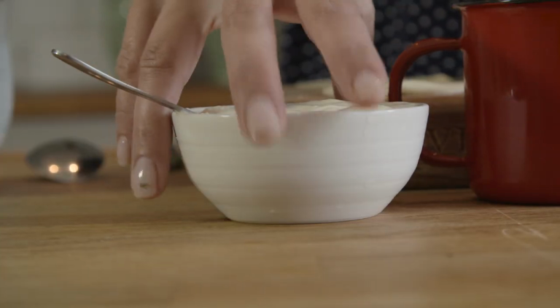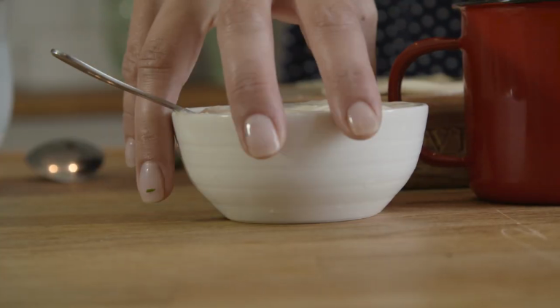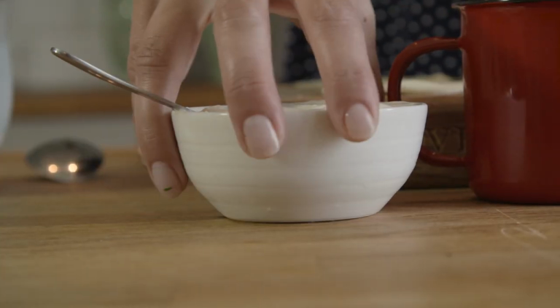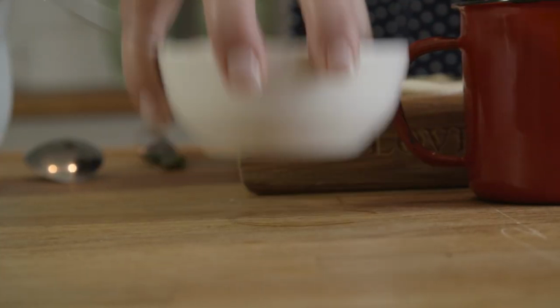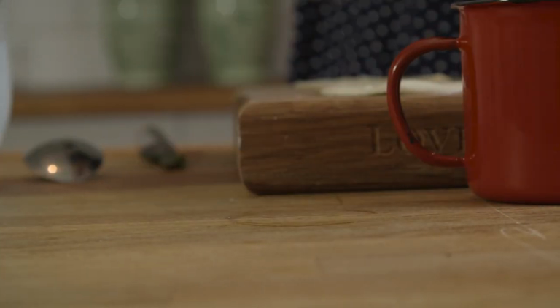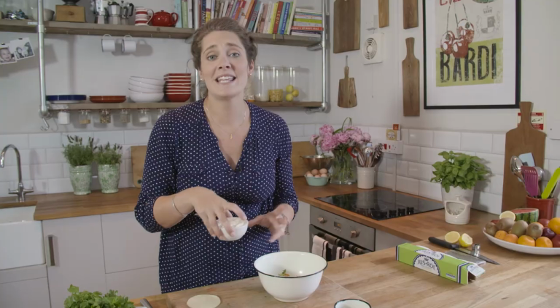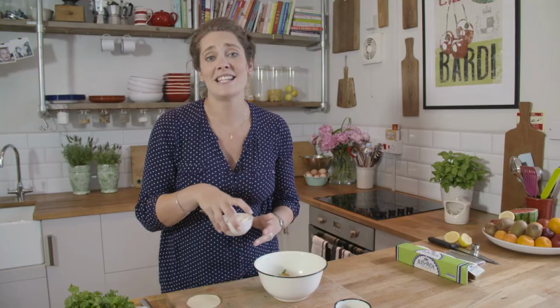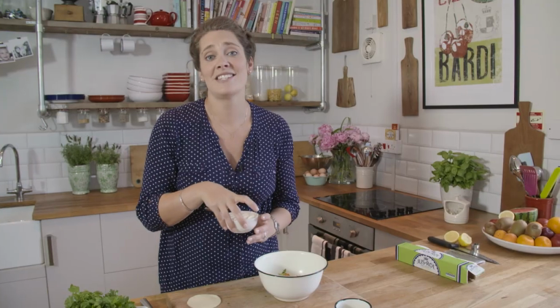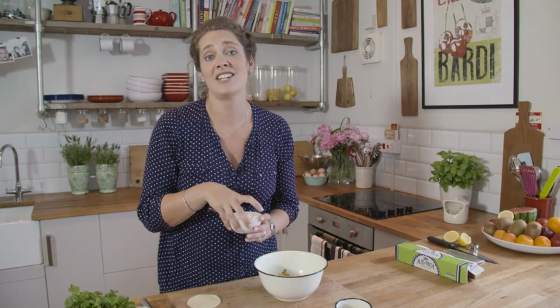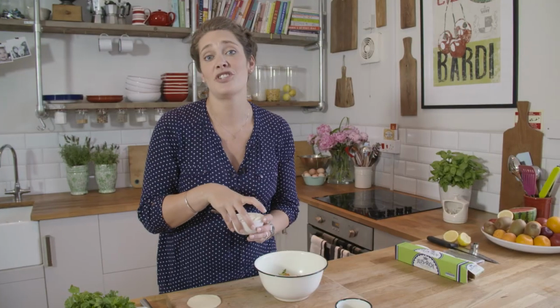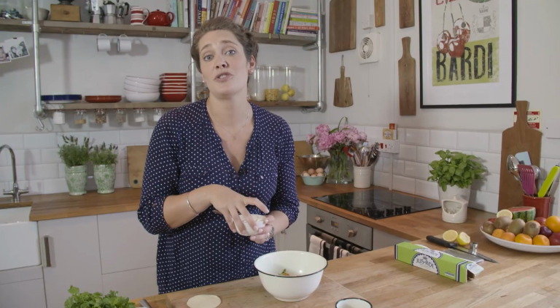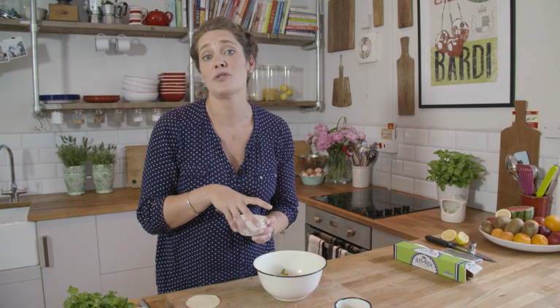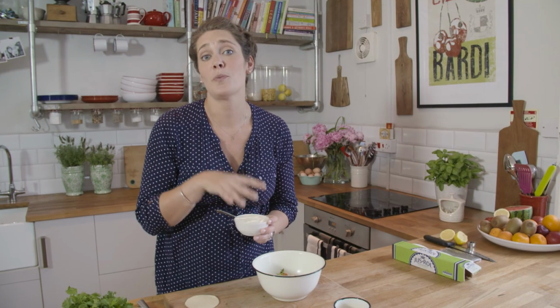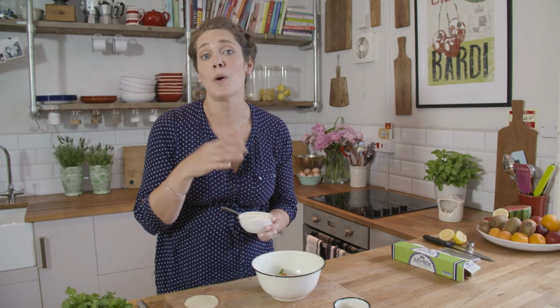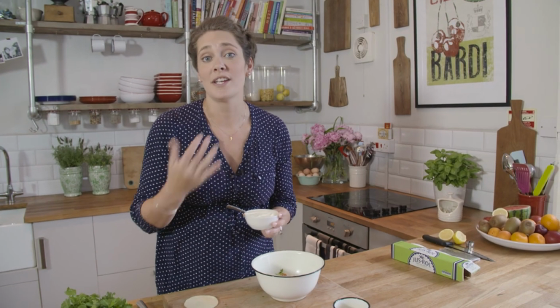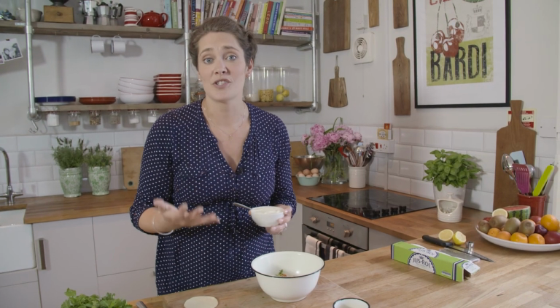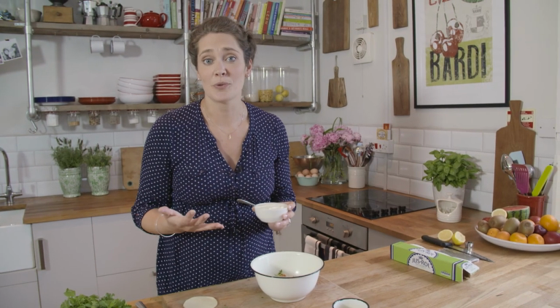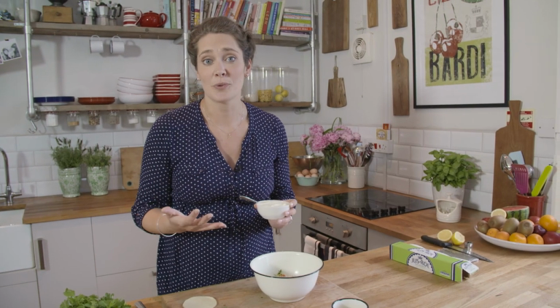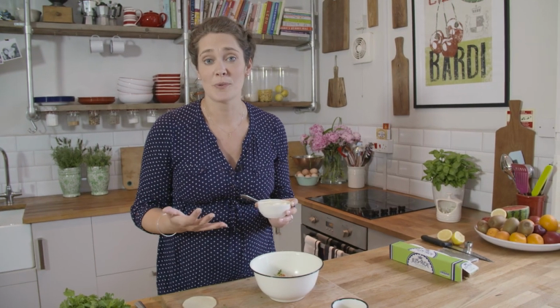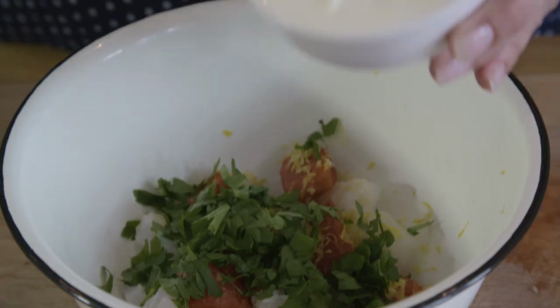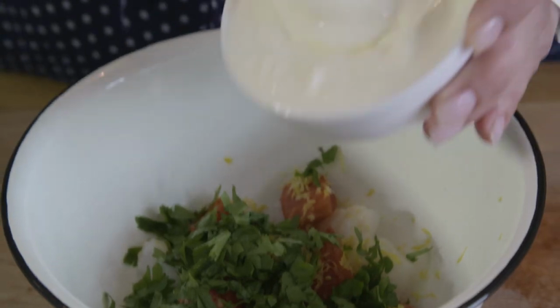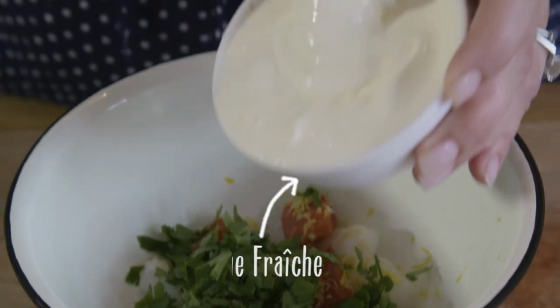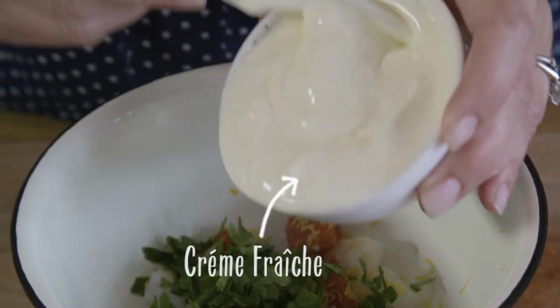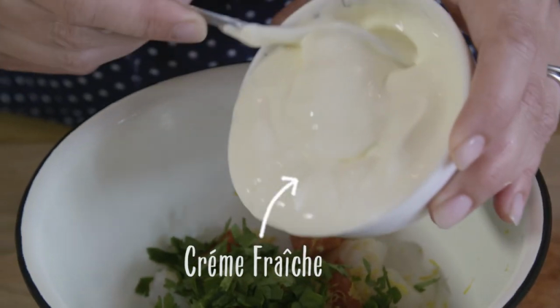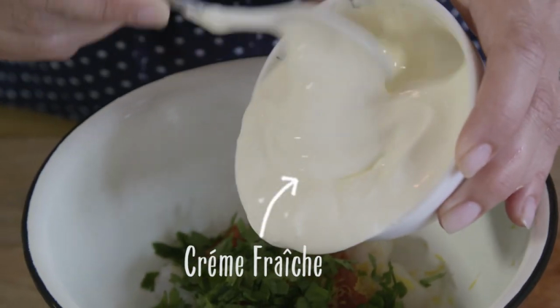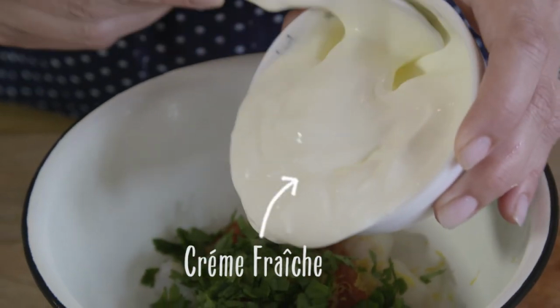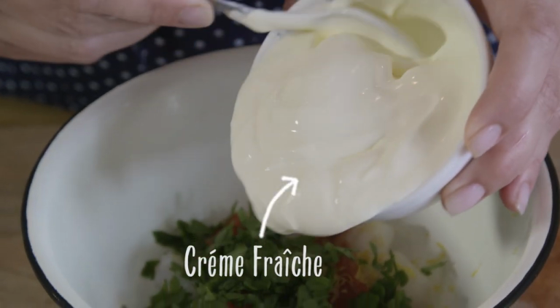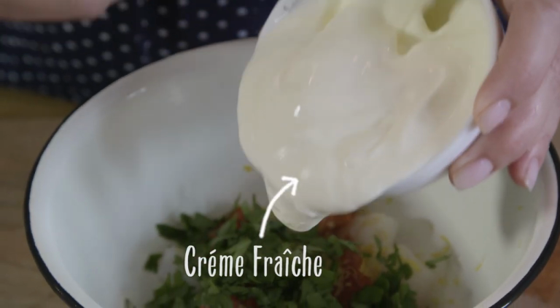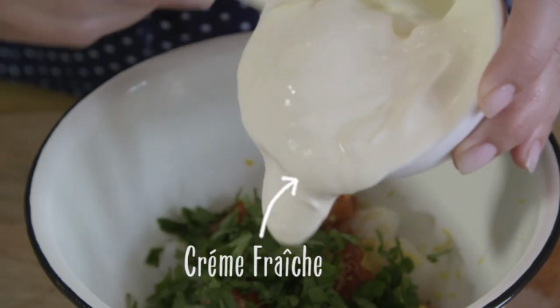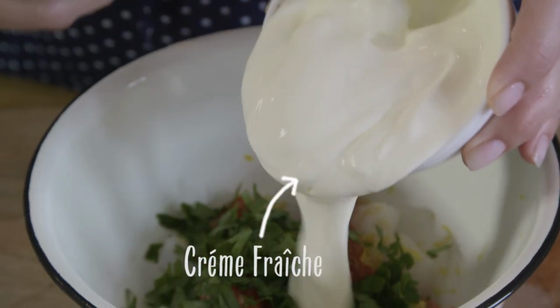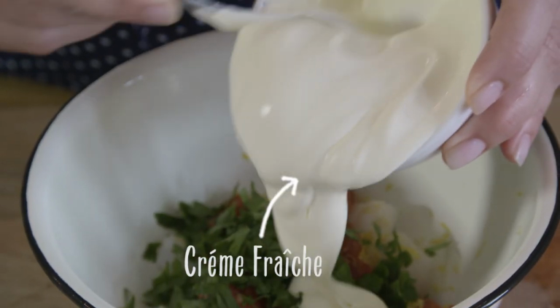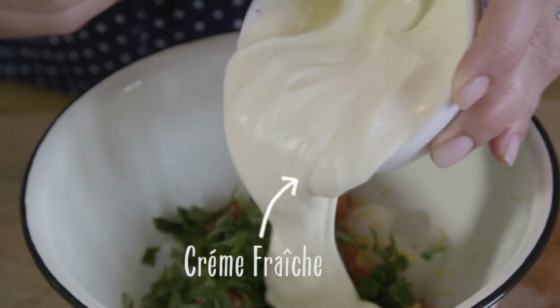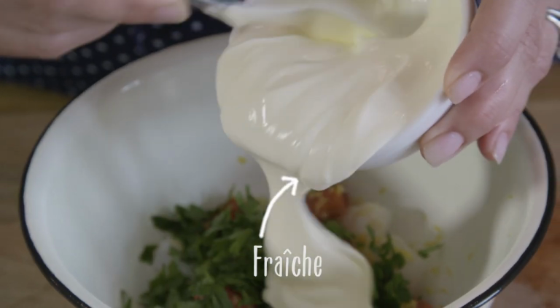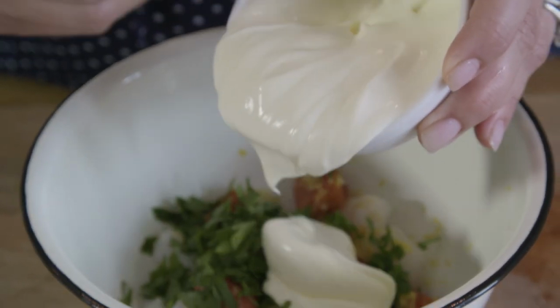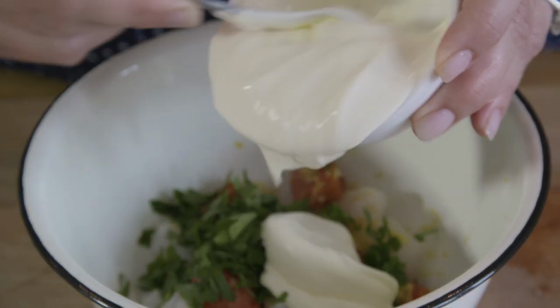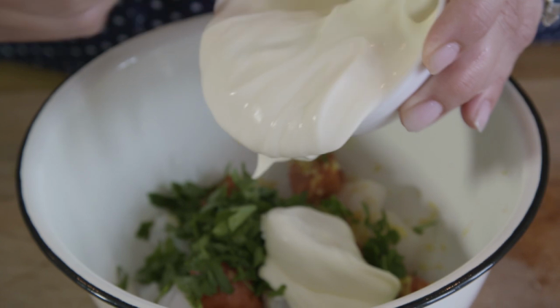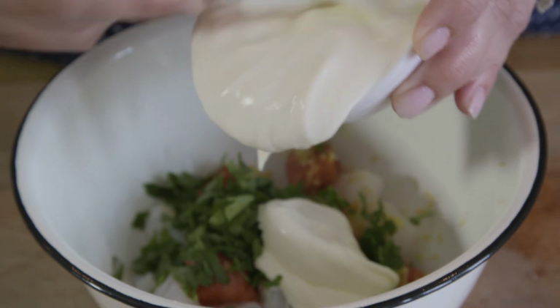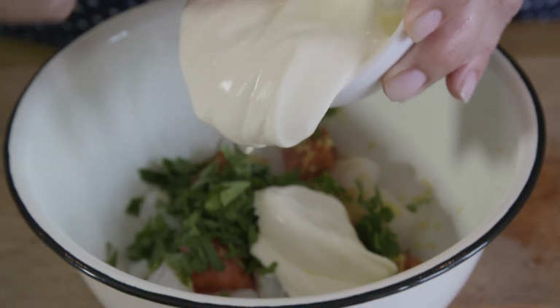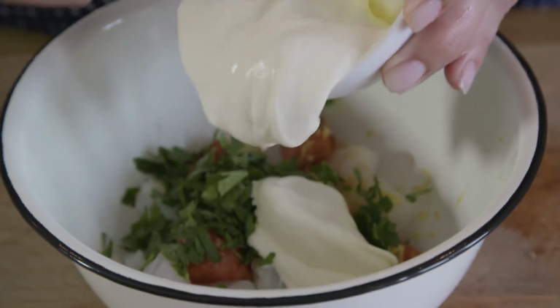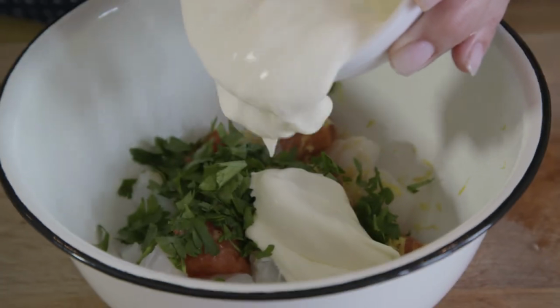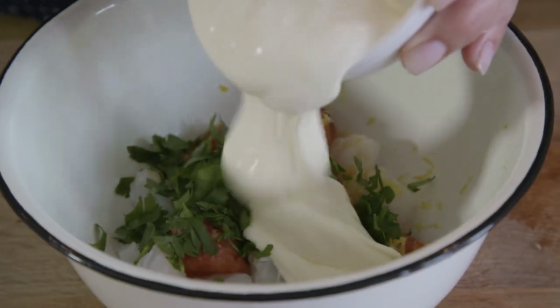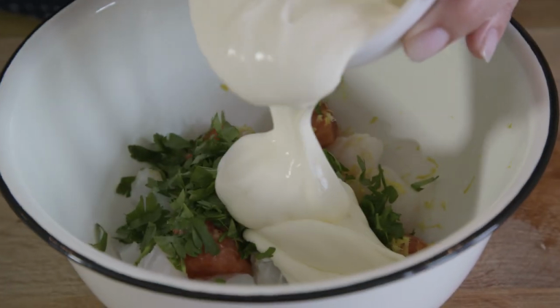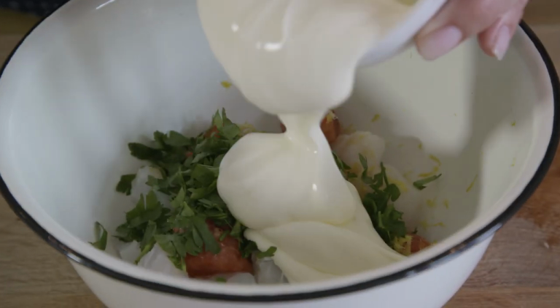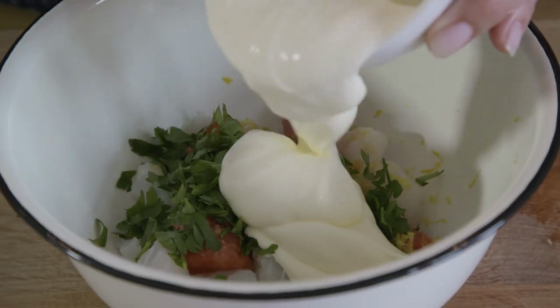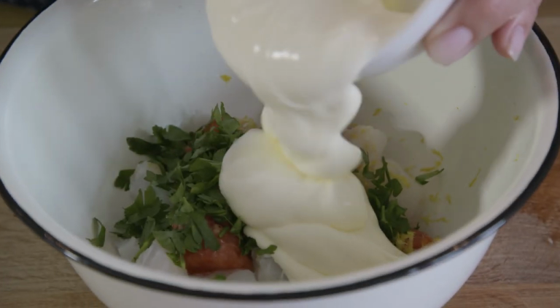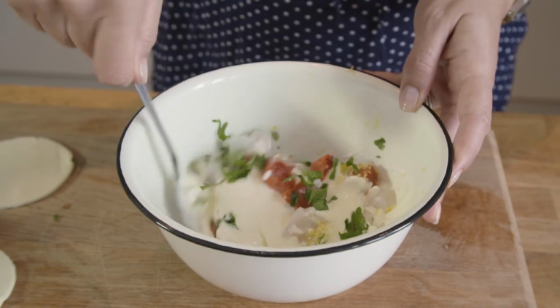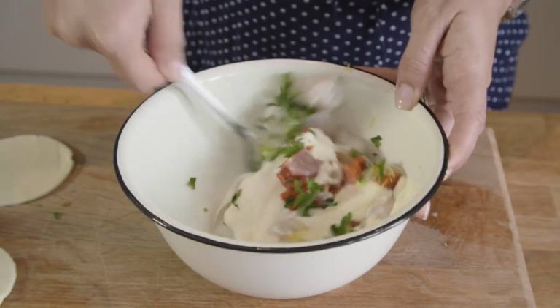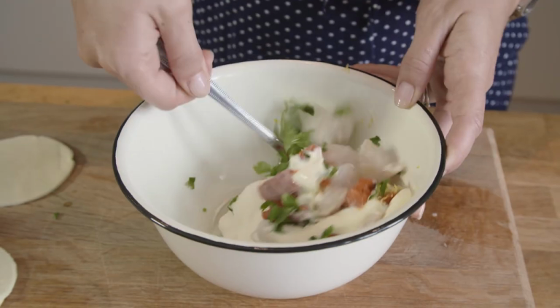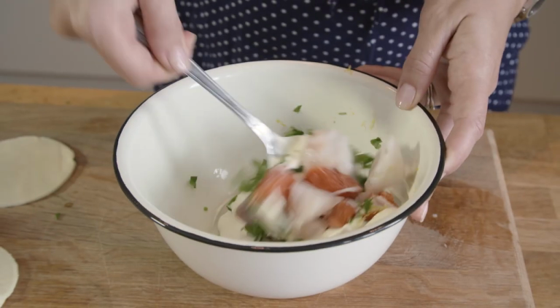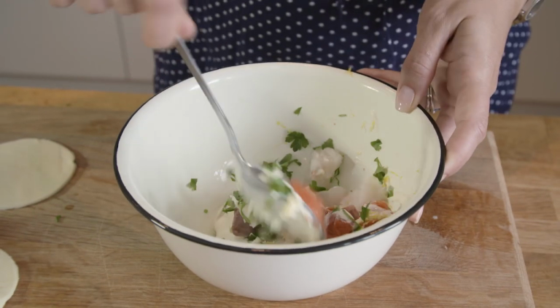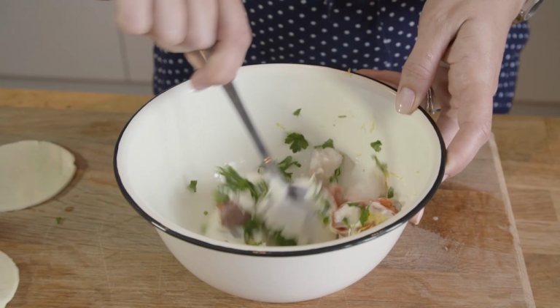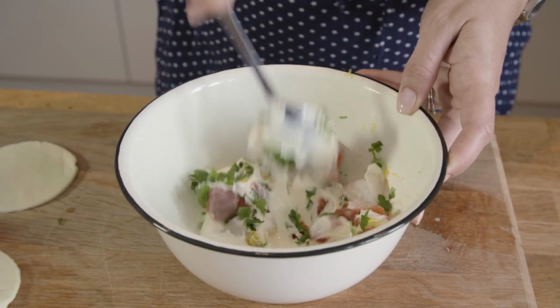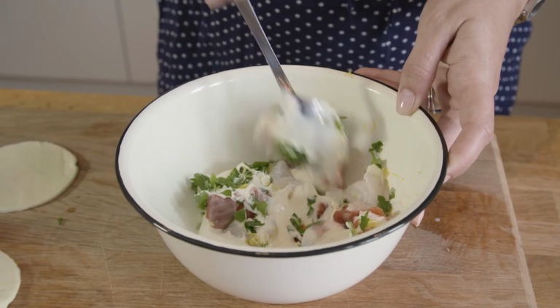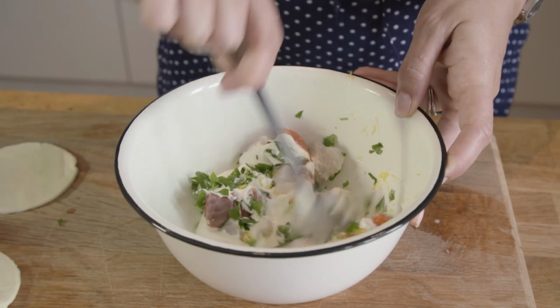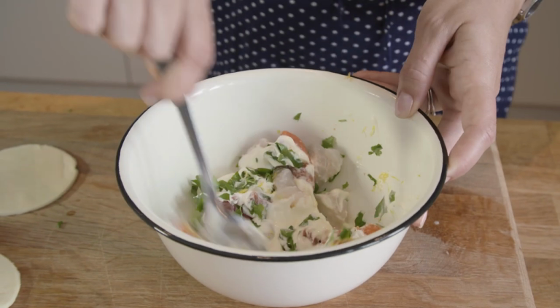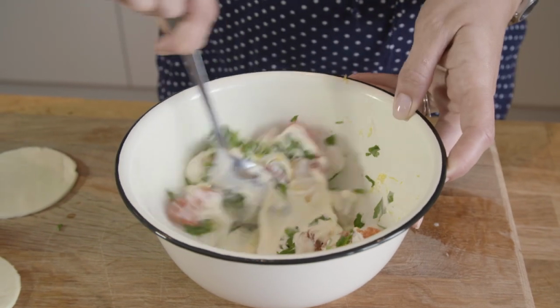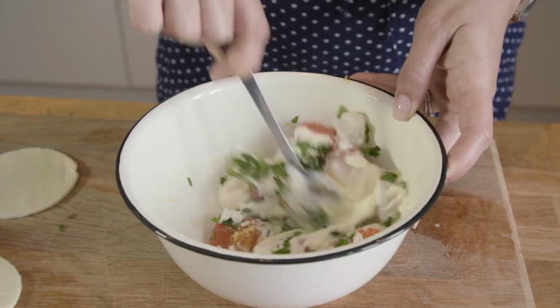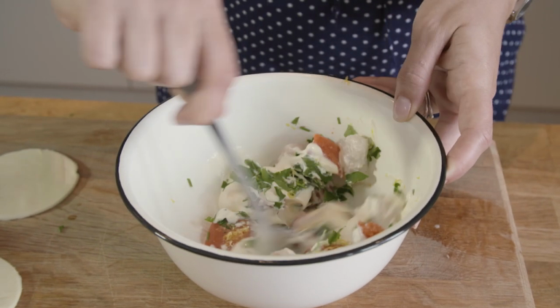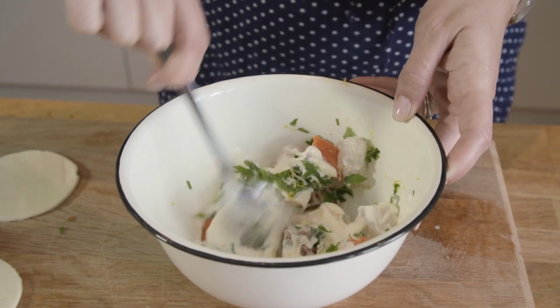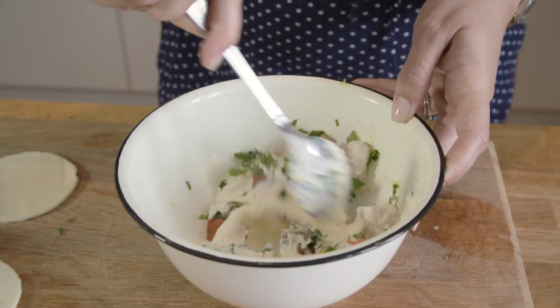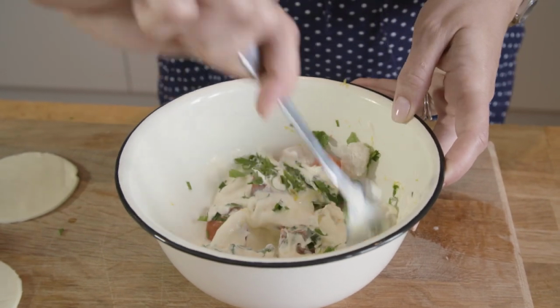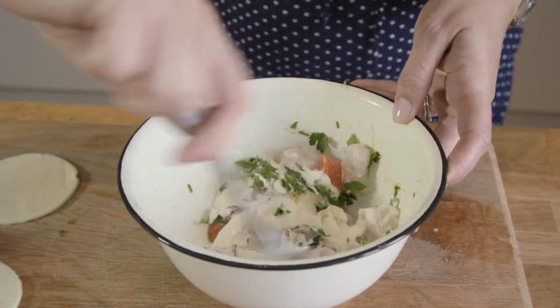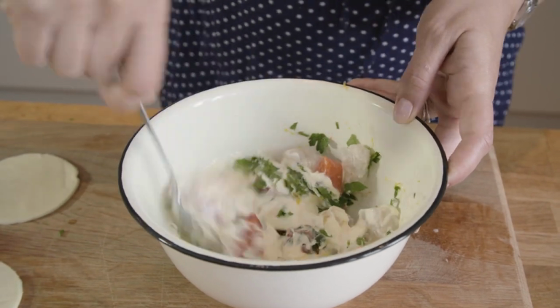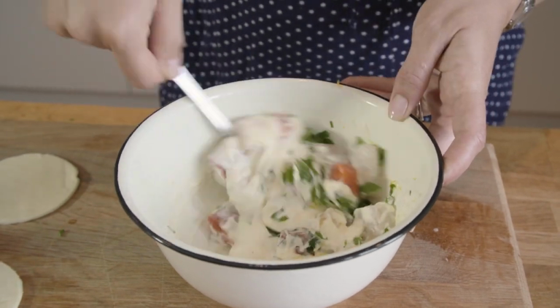Normally in this dish you'd use a white sauce with a fish pie, but we're going to take that step out of it and just use some nice creme fraiche, which works beautifully with this dish.